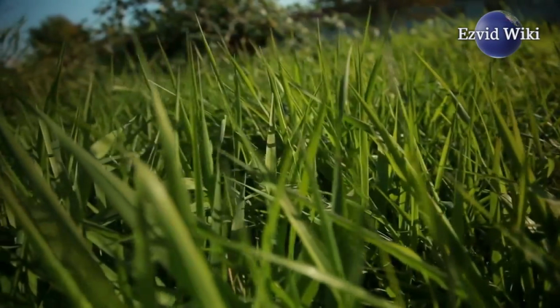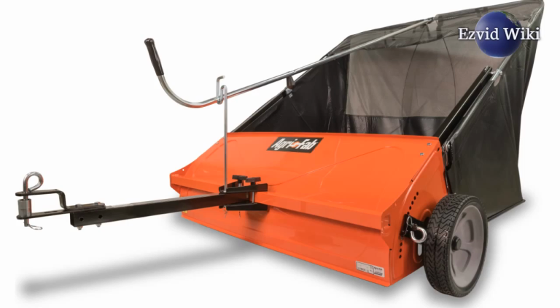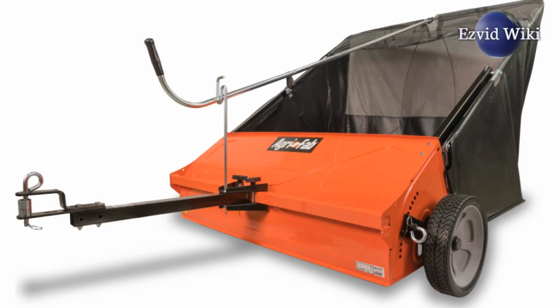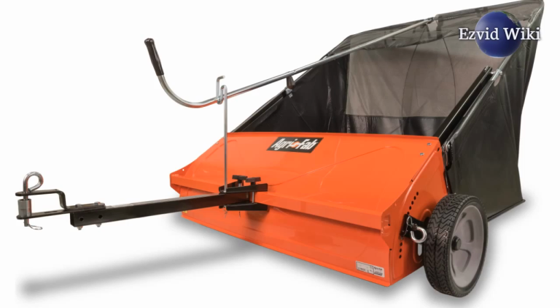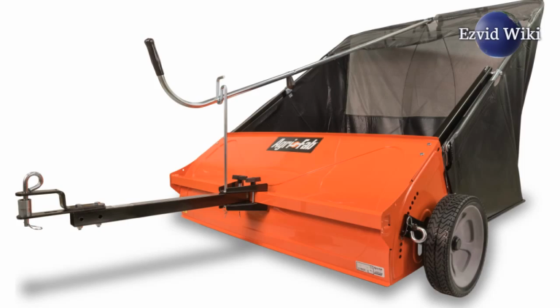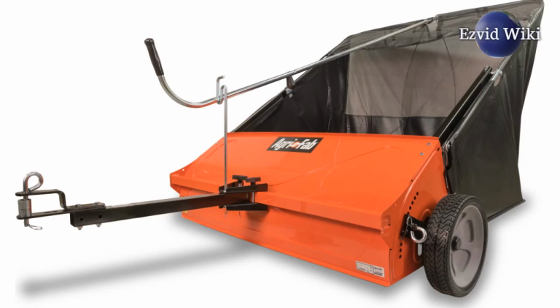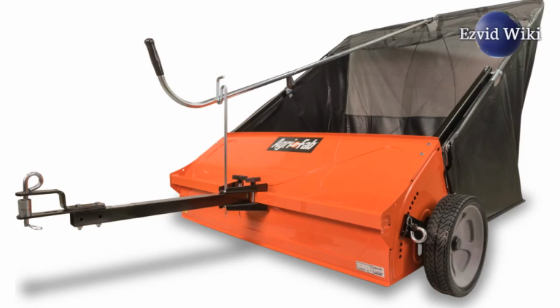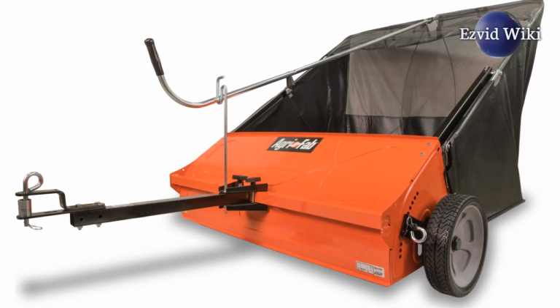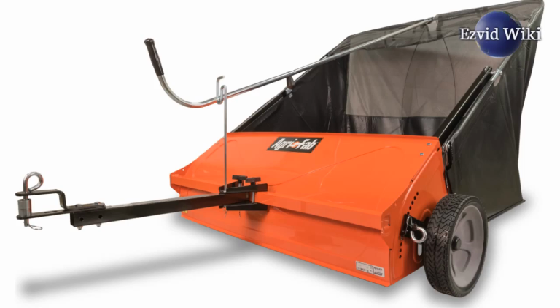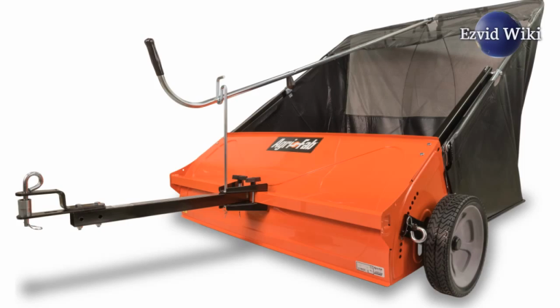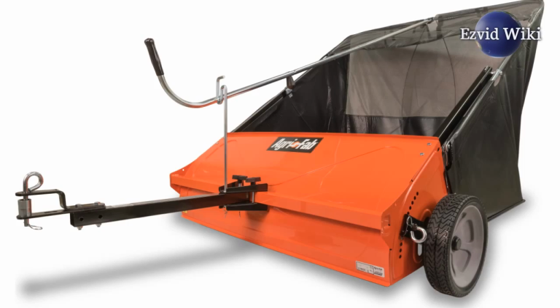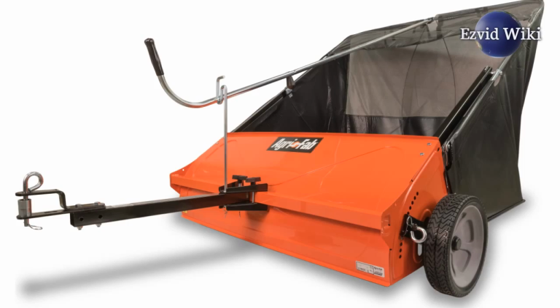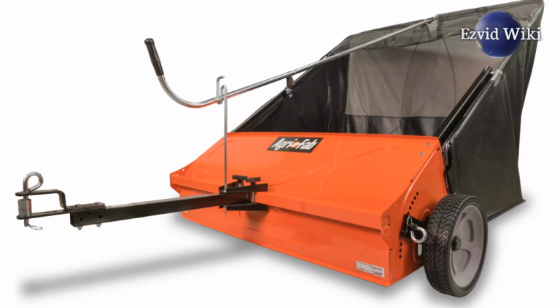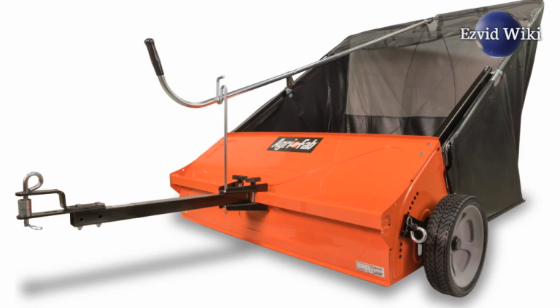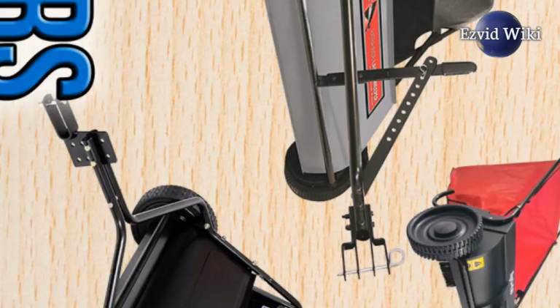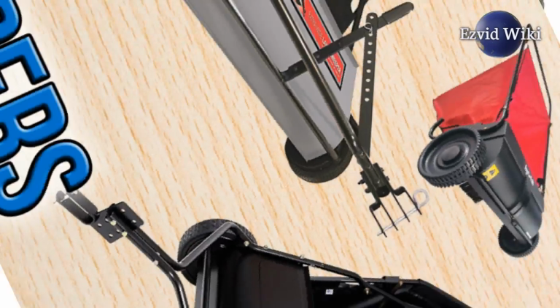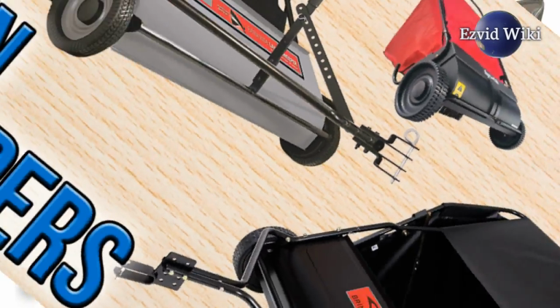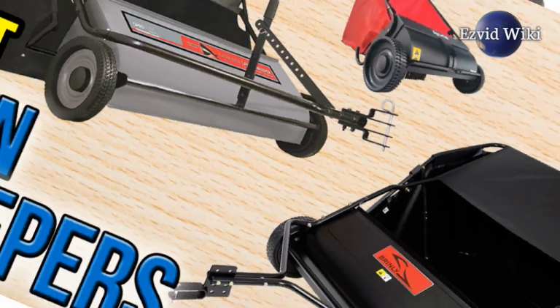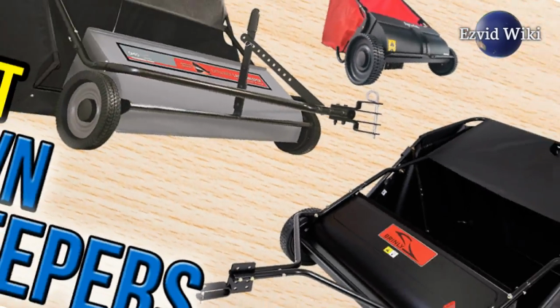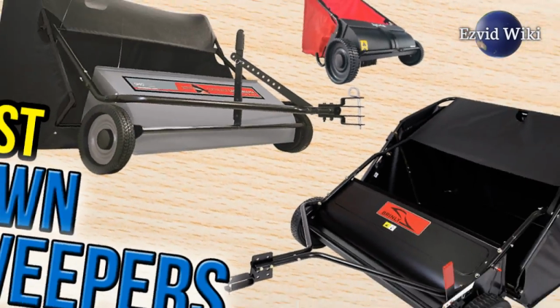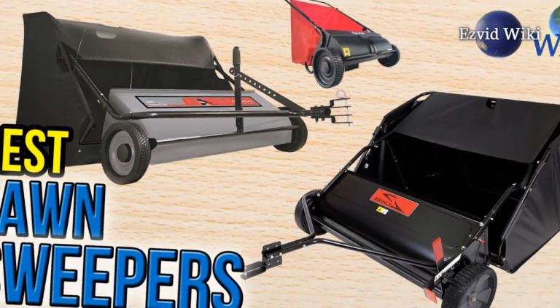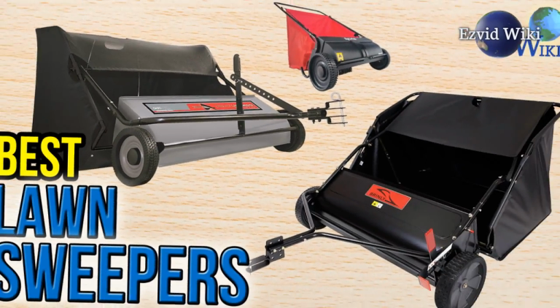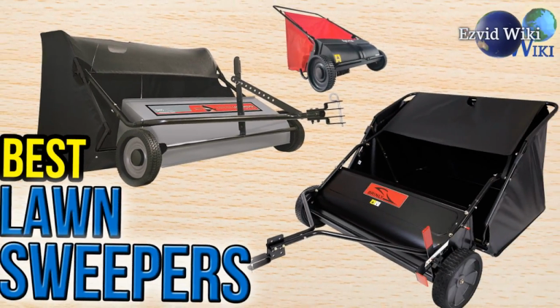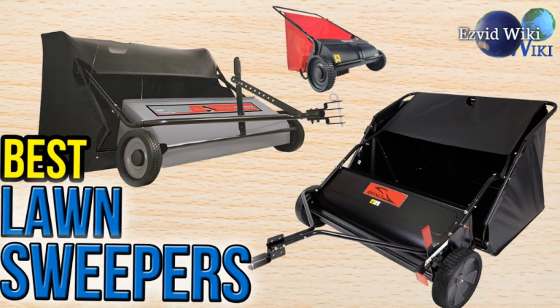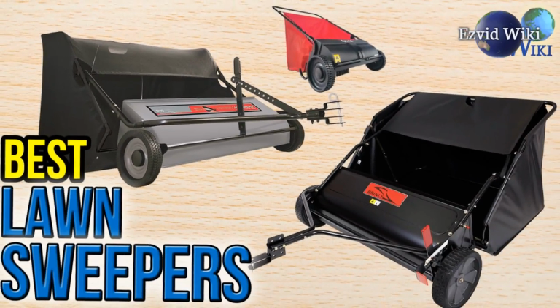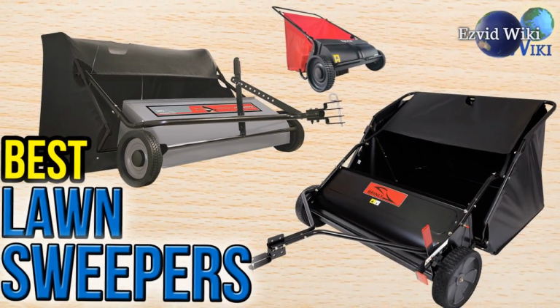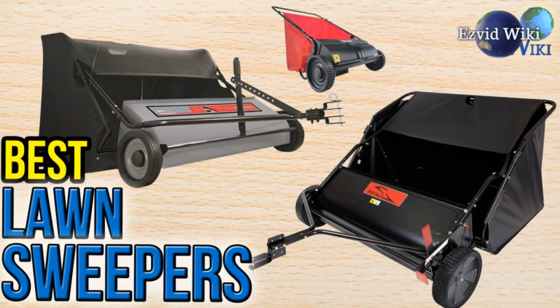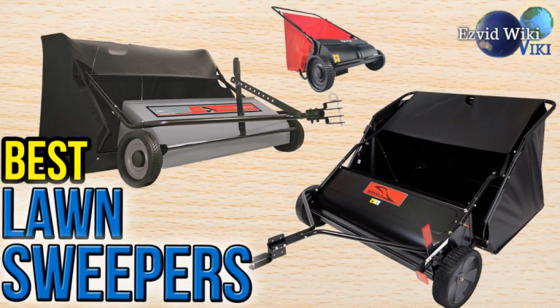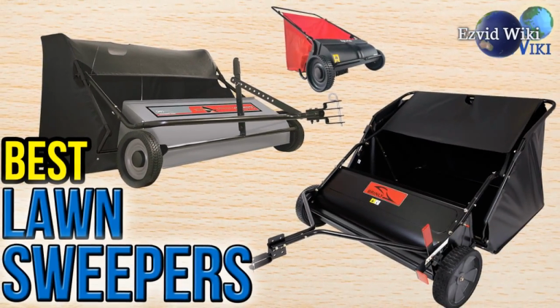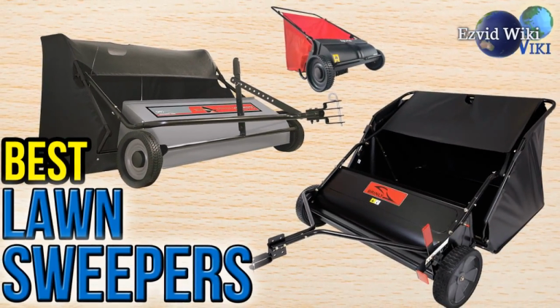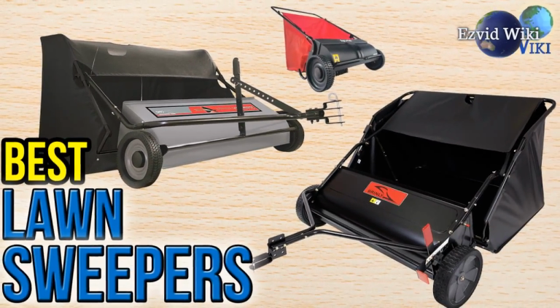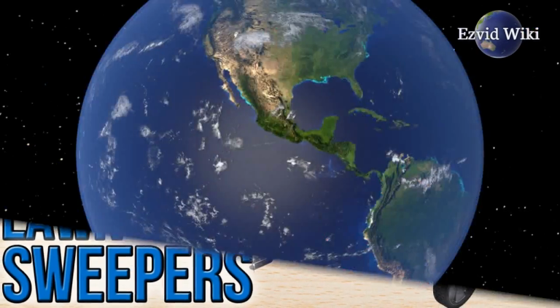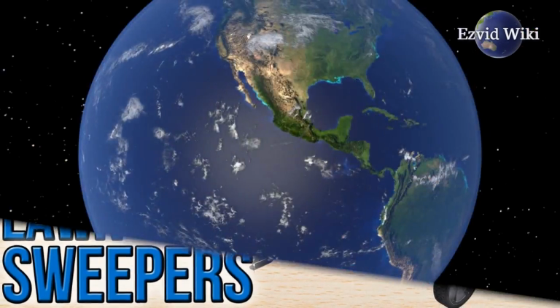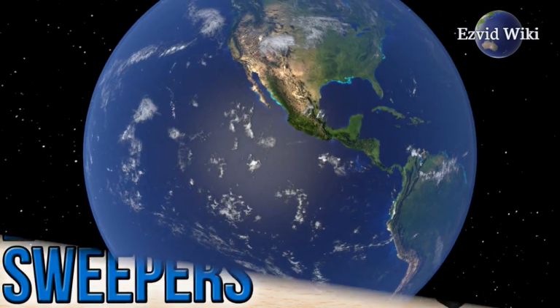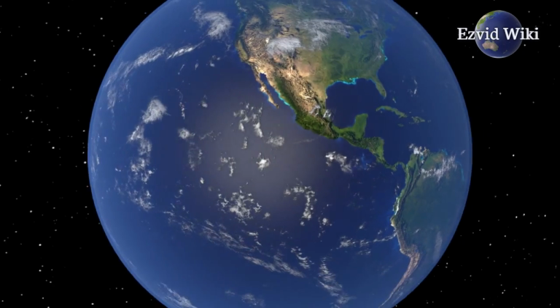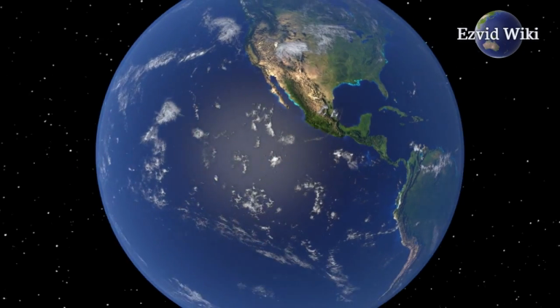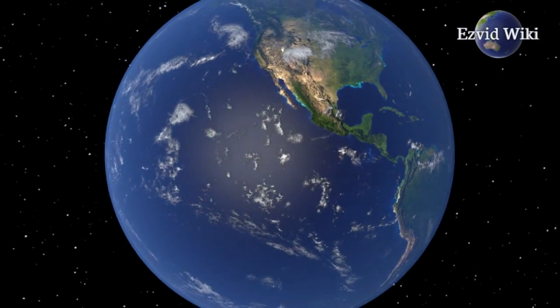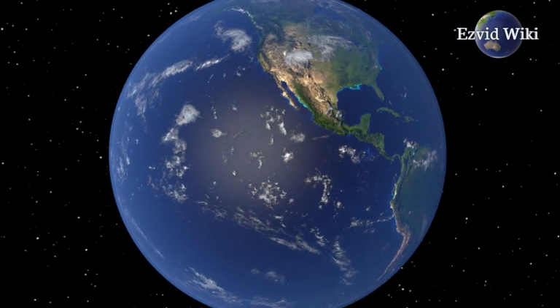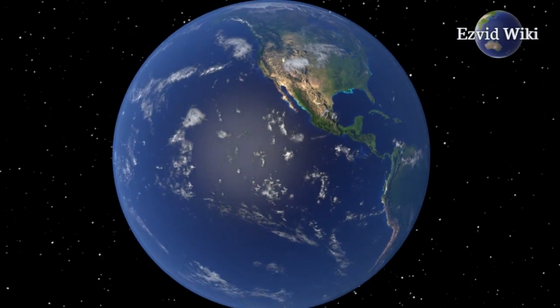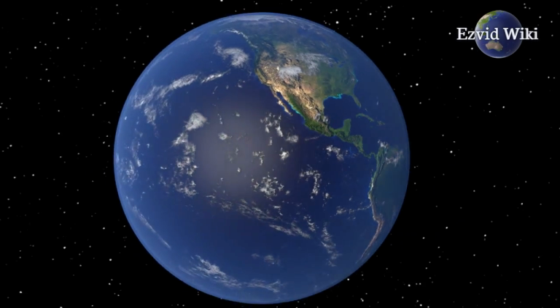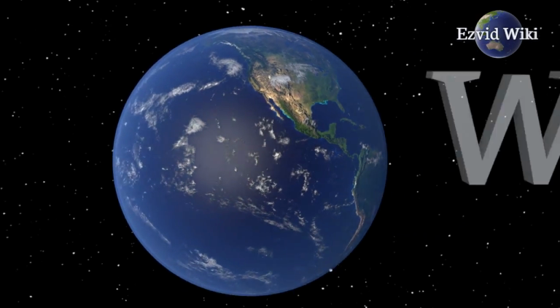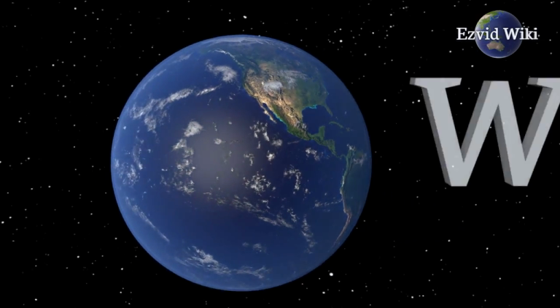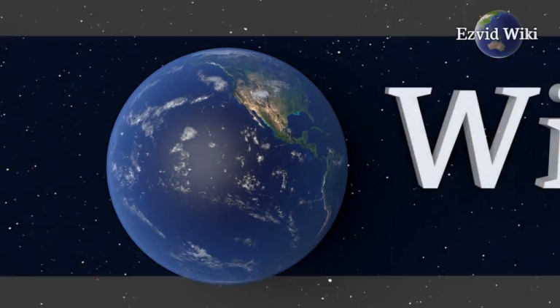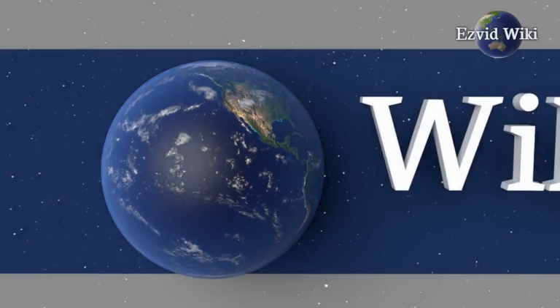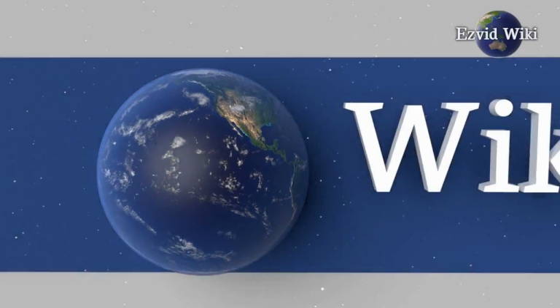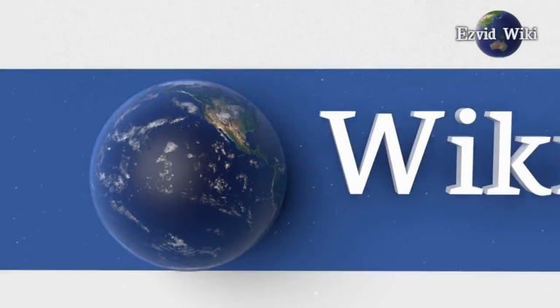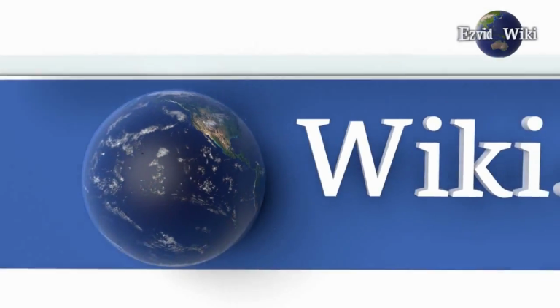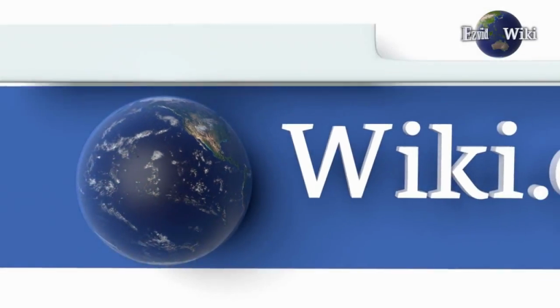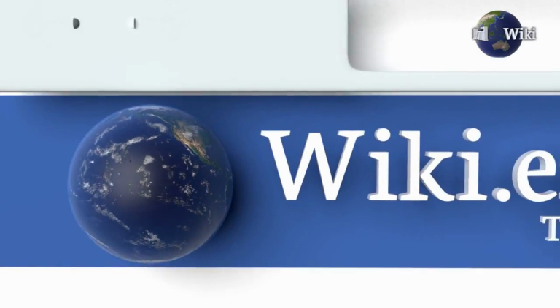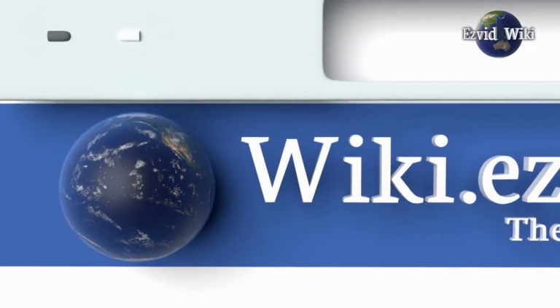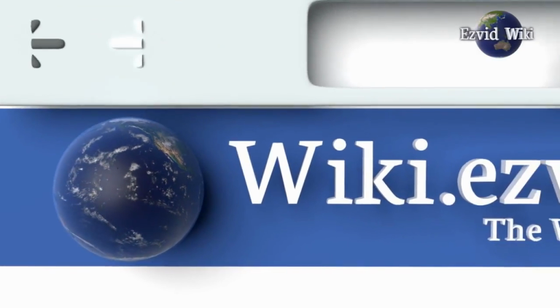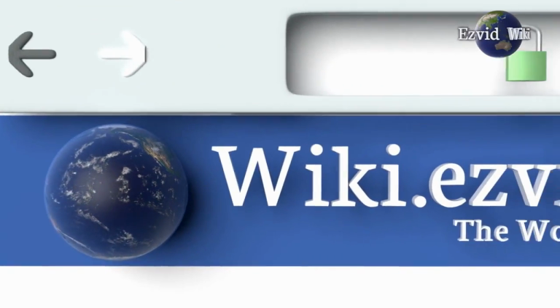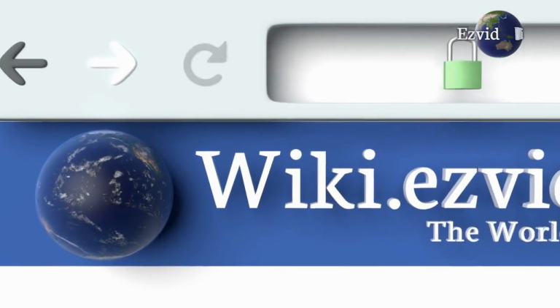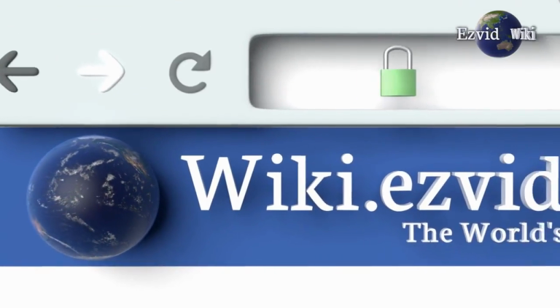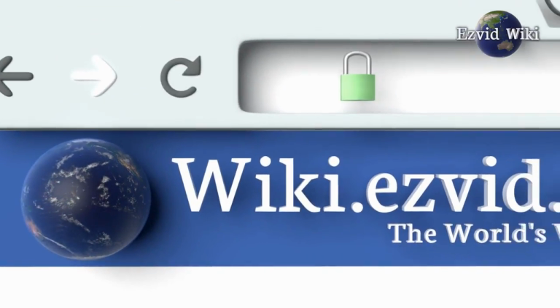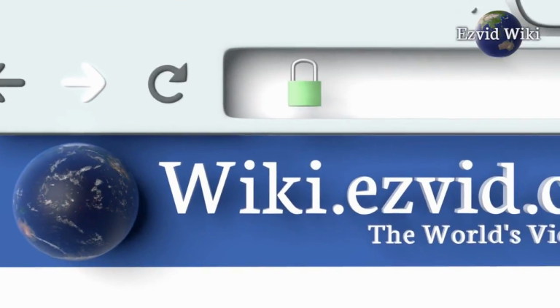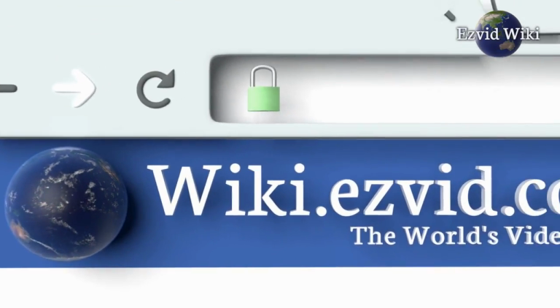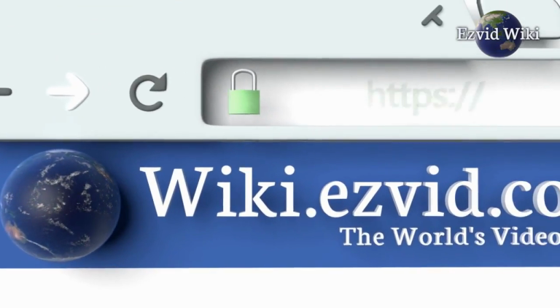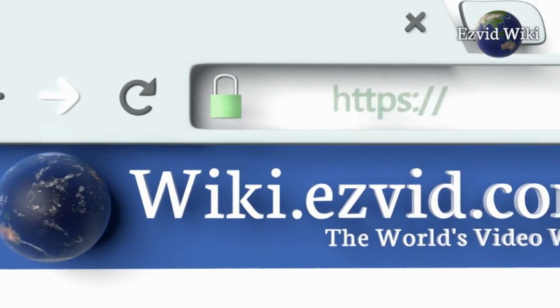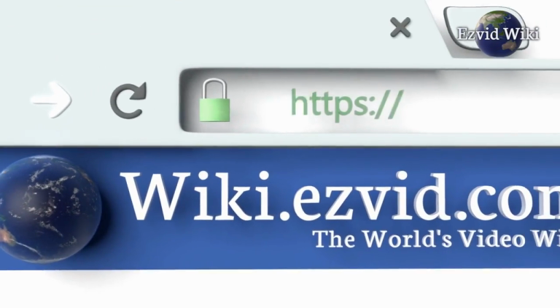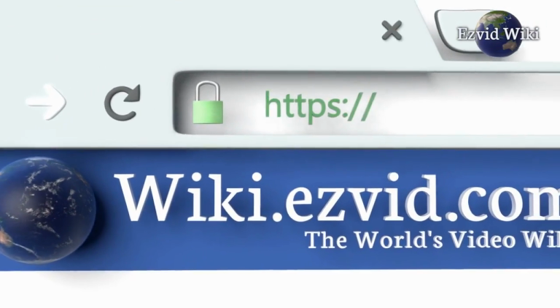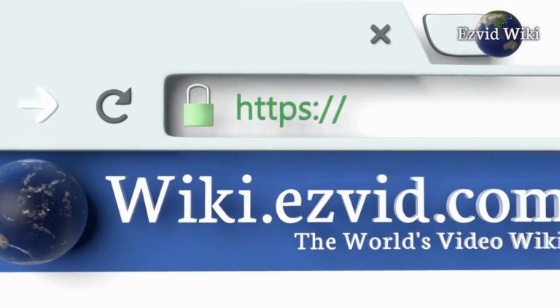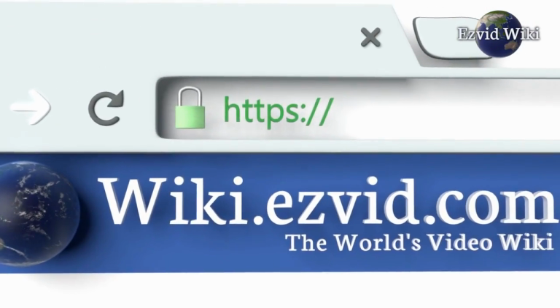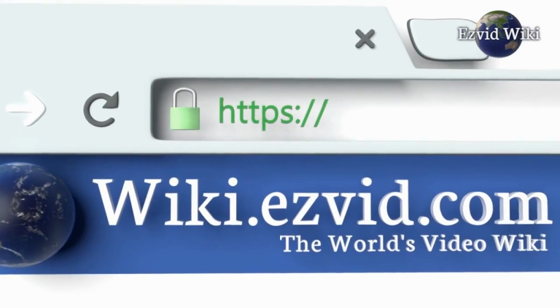To get the newest list of the best lawn sweepers available, go to wiki.easyvid.com, or click beneath this video.